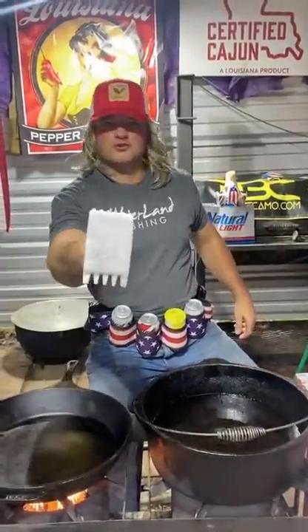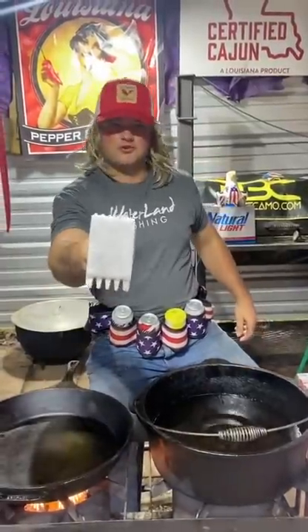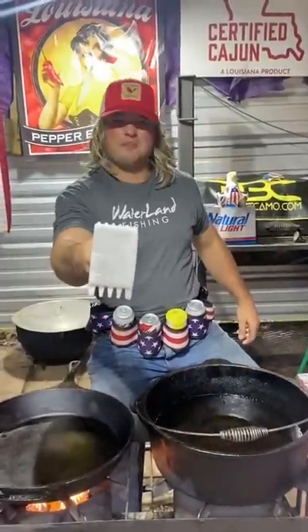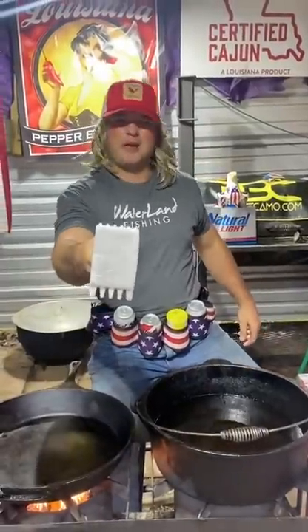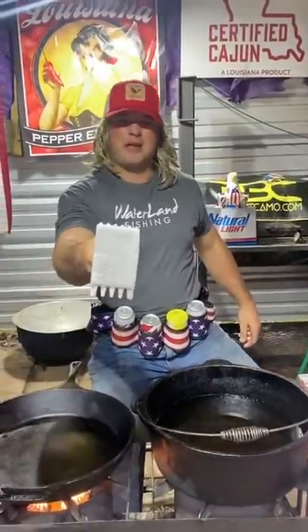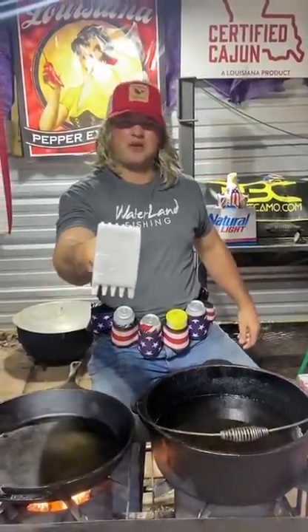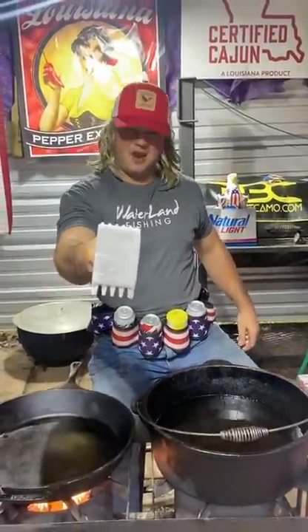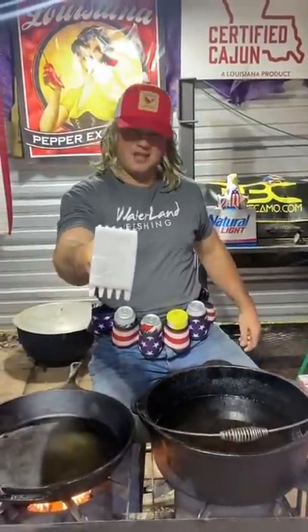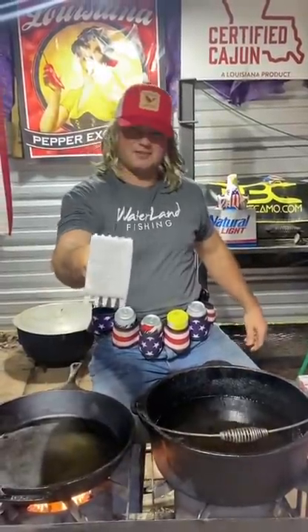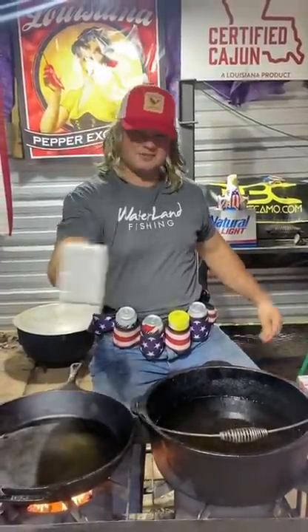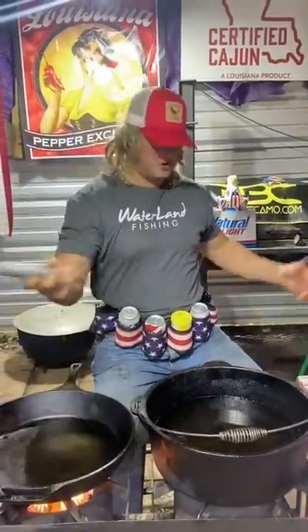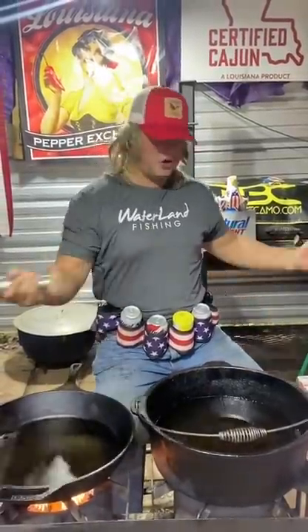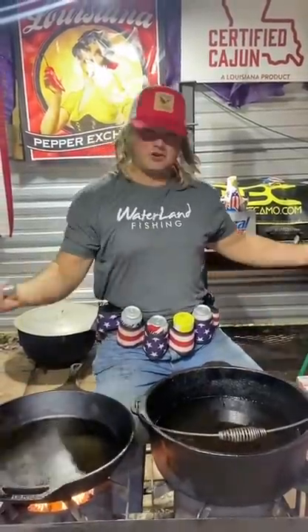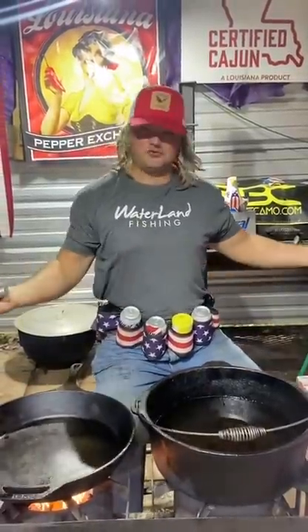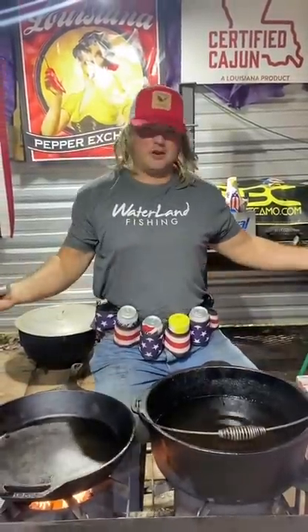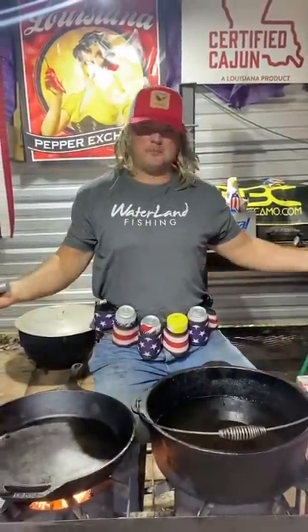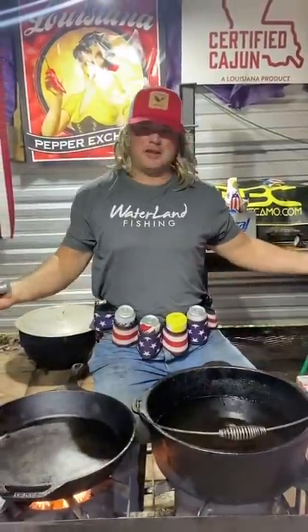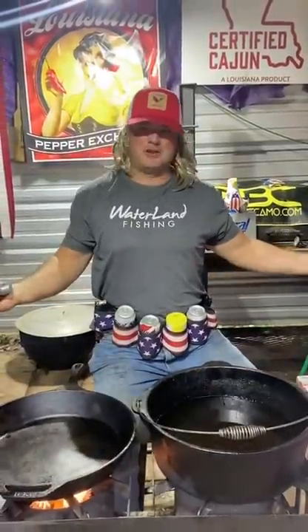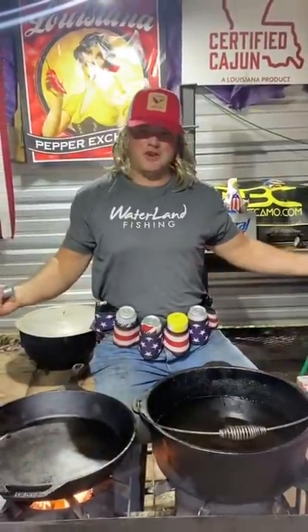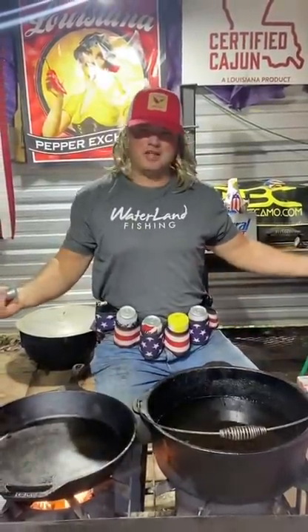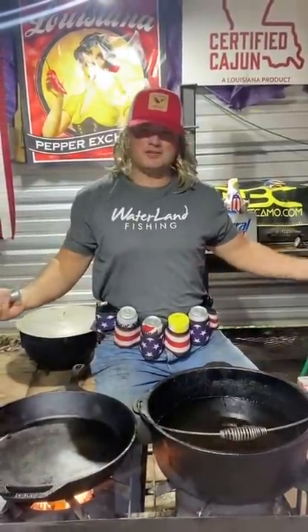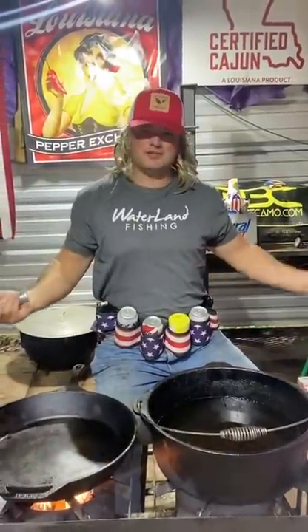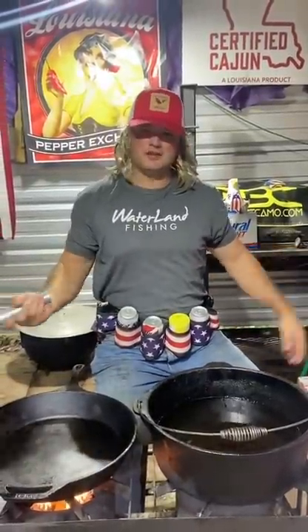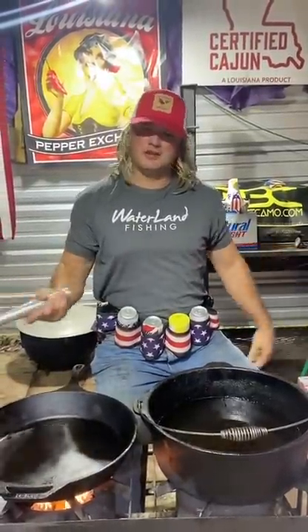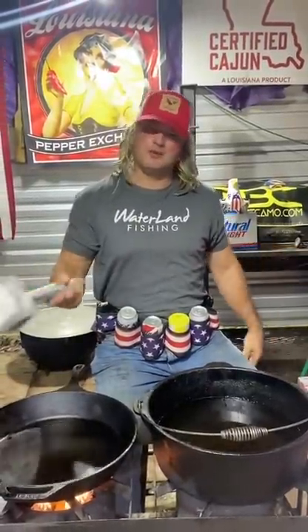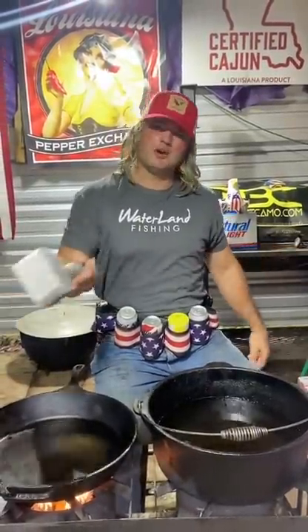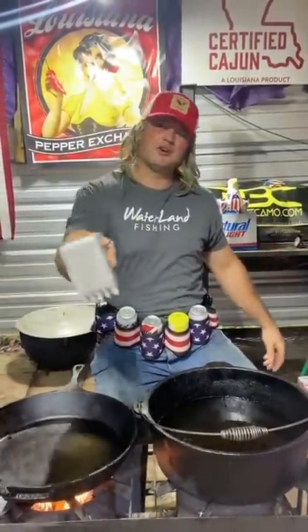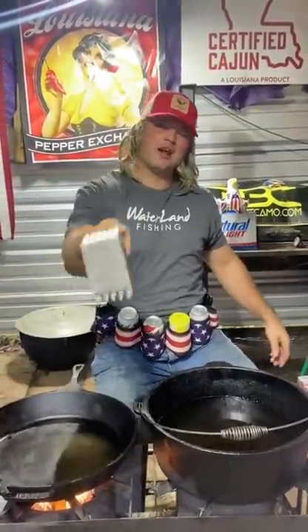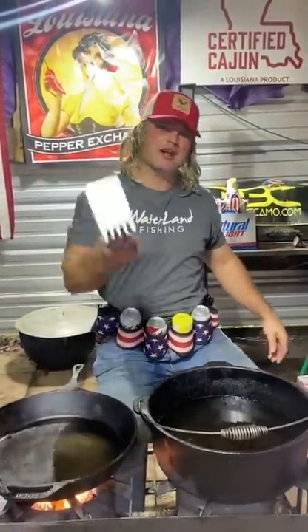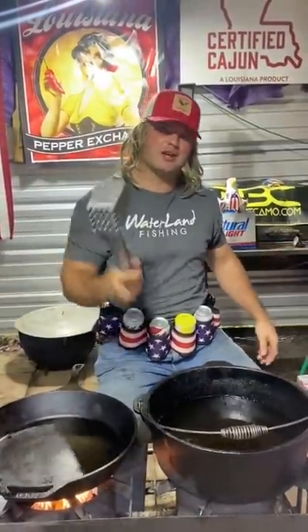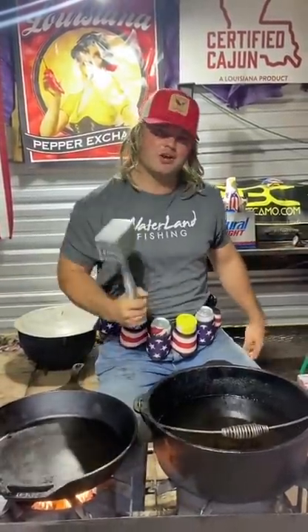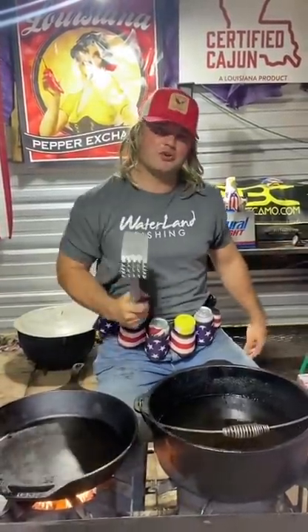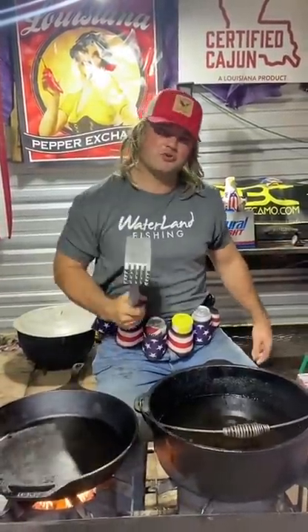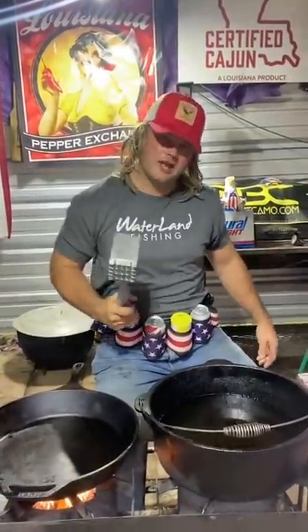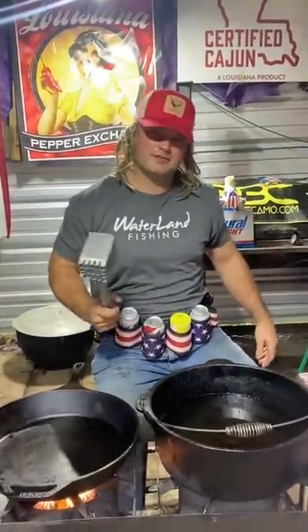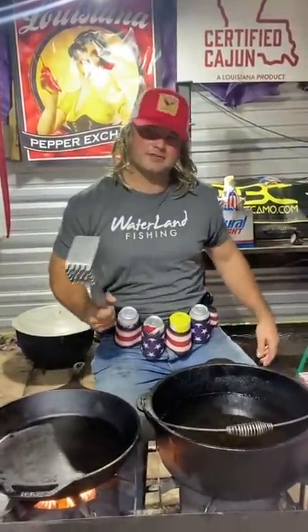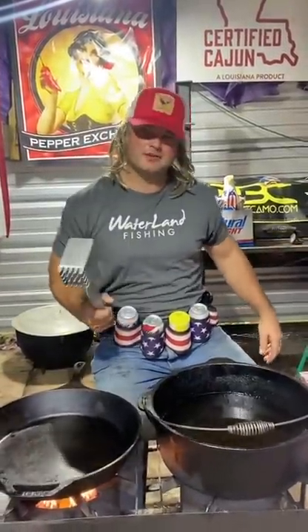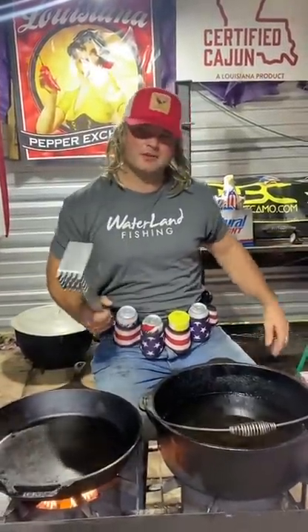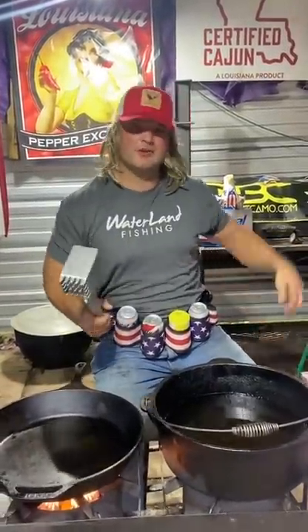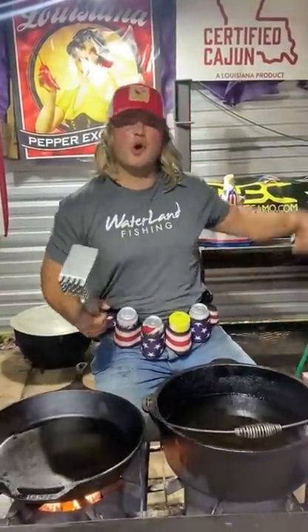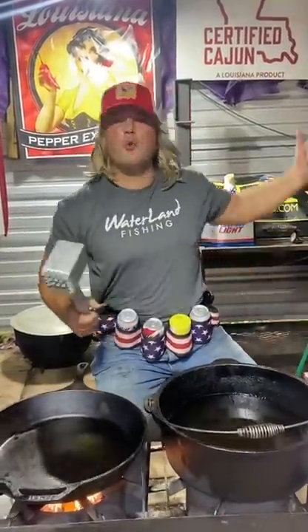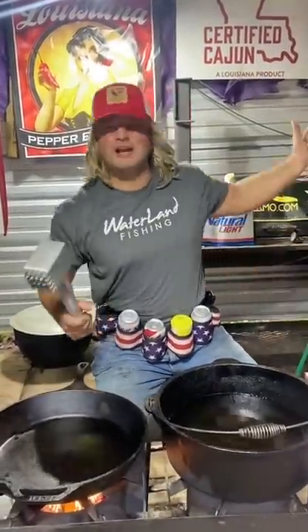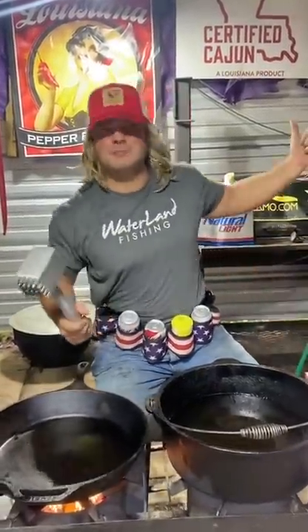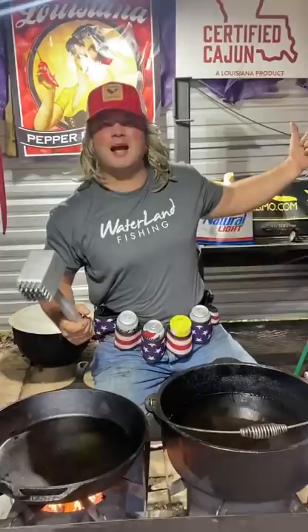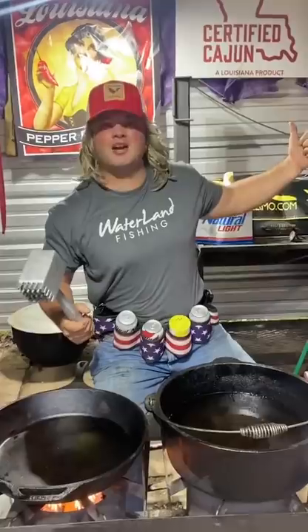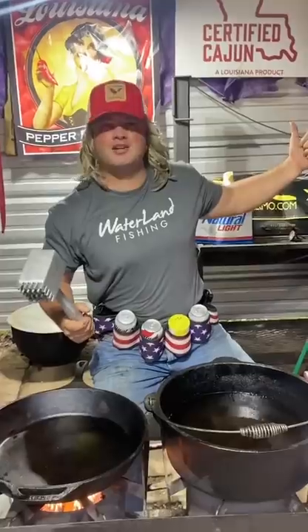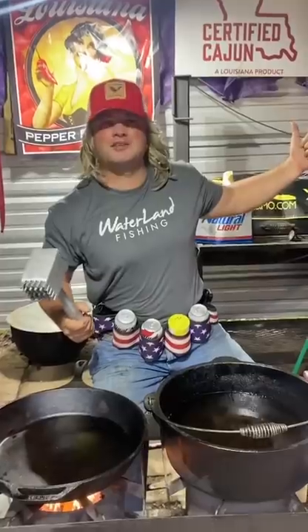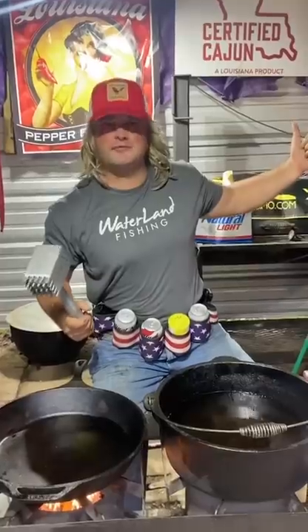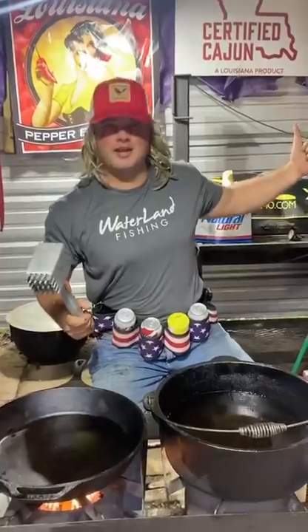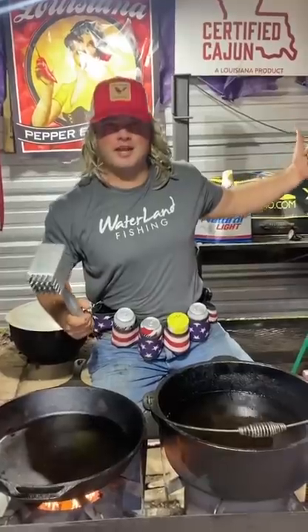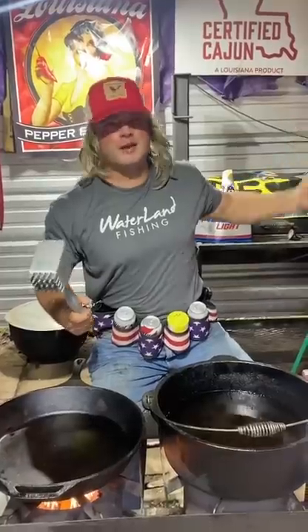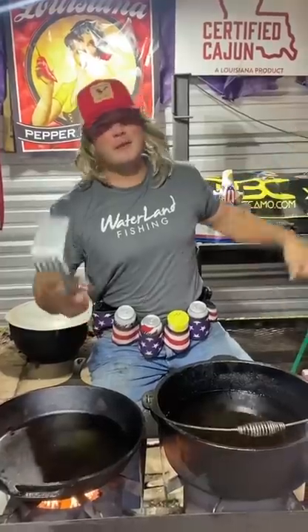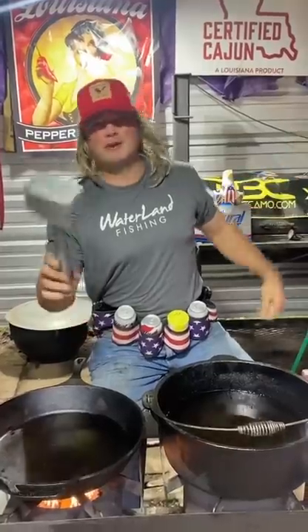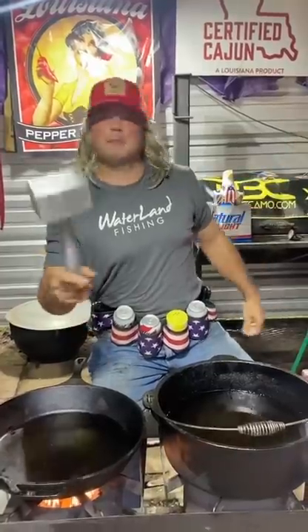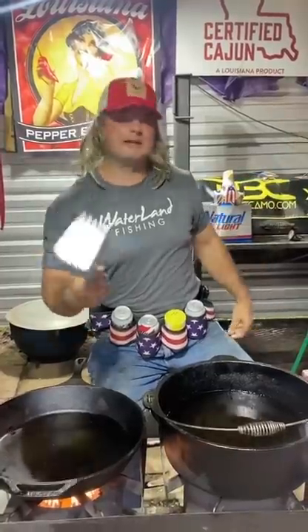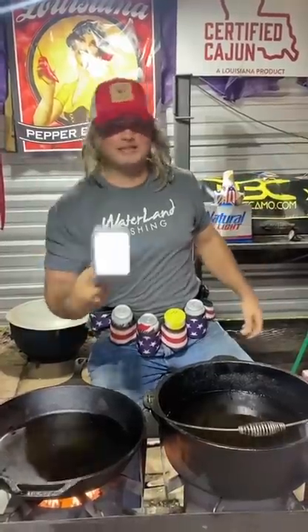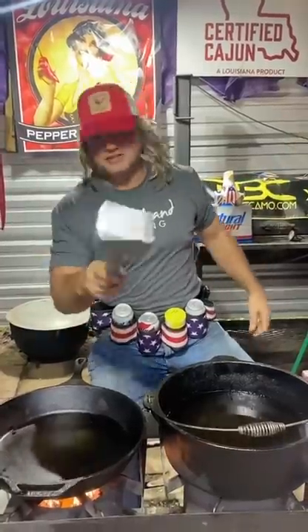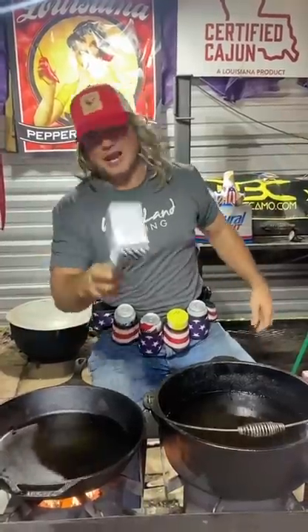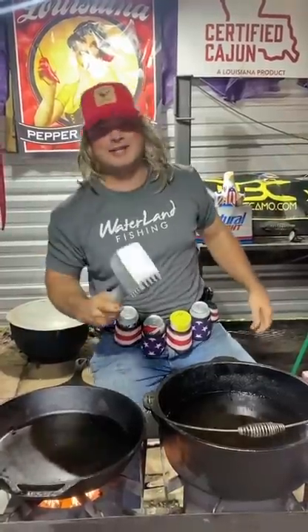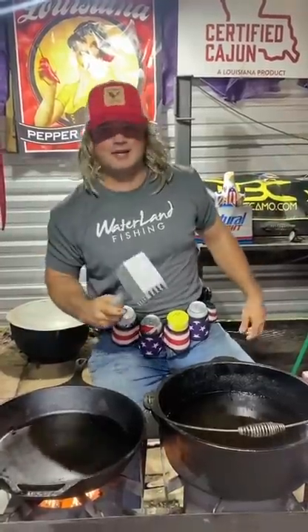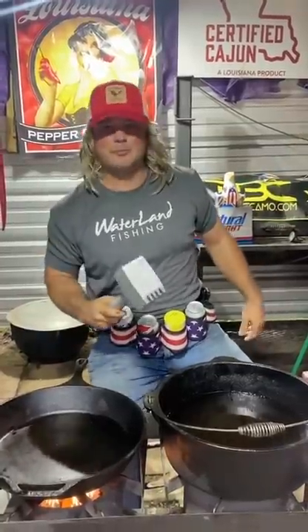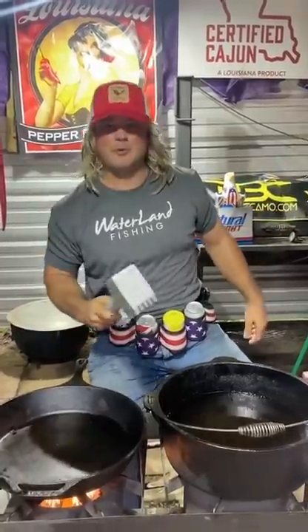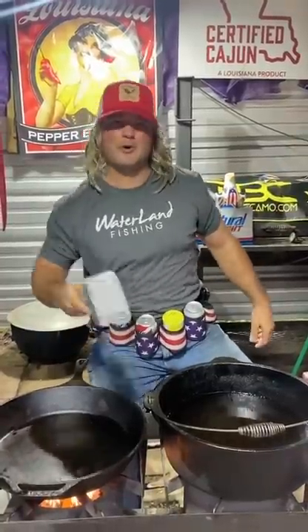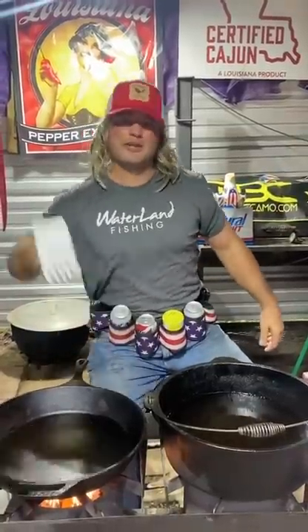Shrimp and grits? Cook shrimp and grits? You want to learn how to cook grits? Go watch my cousin Vinny, but I'm about to change it up on you.